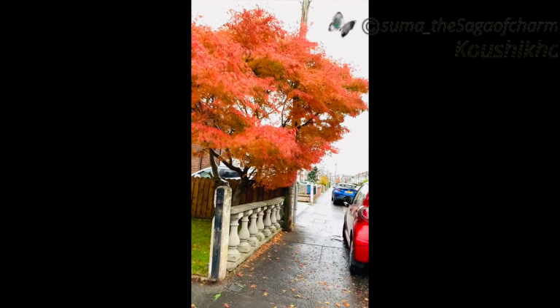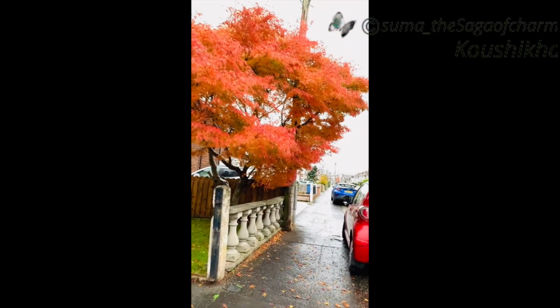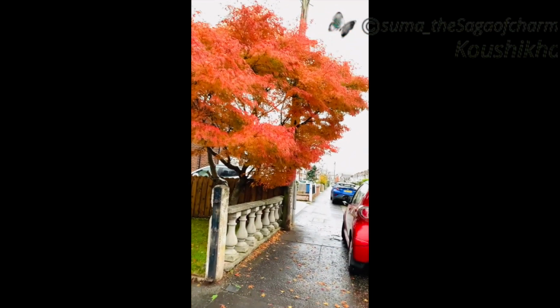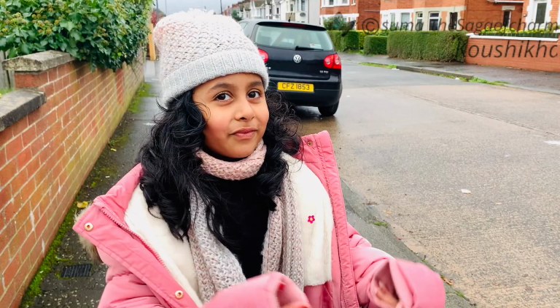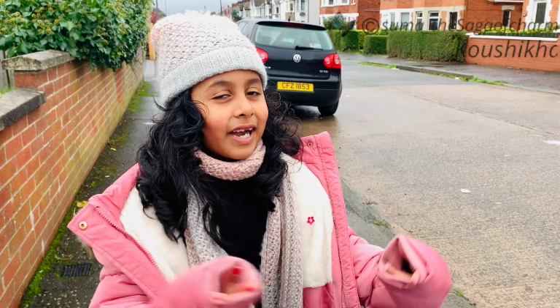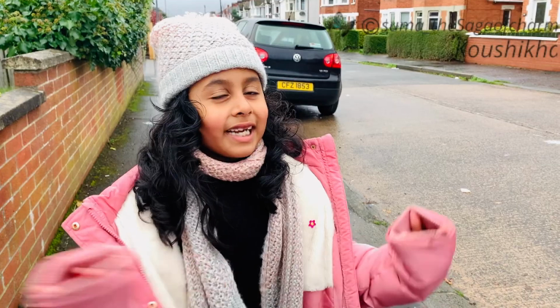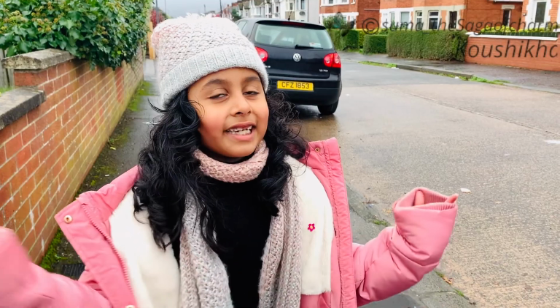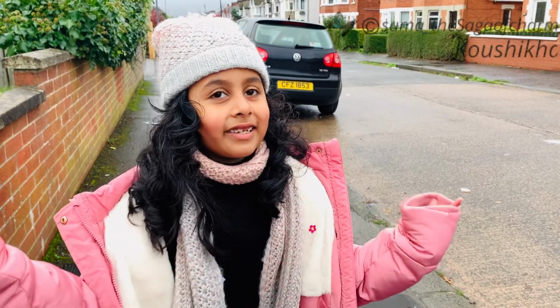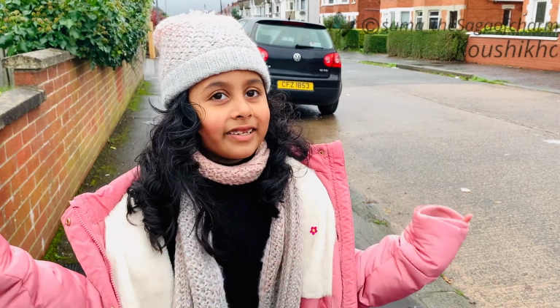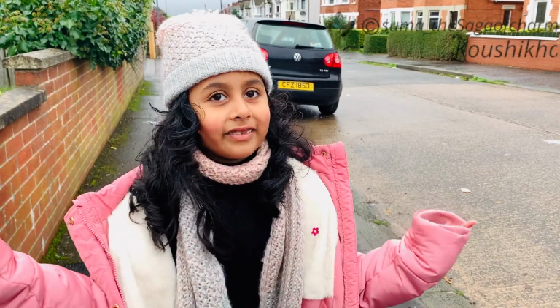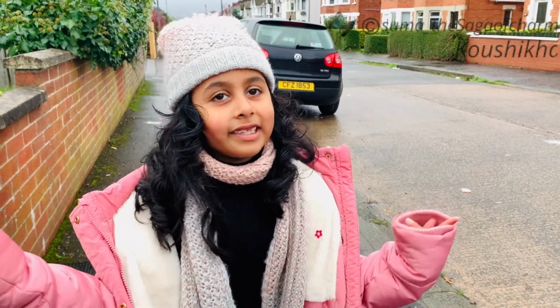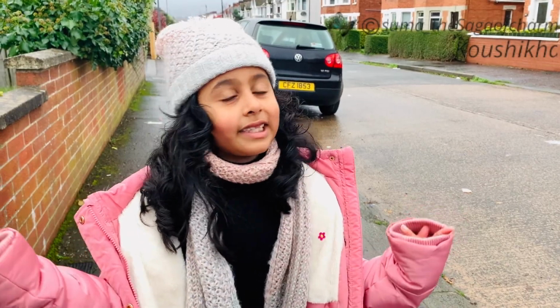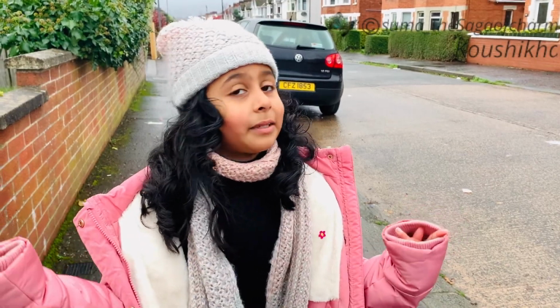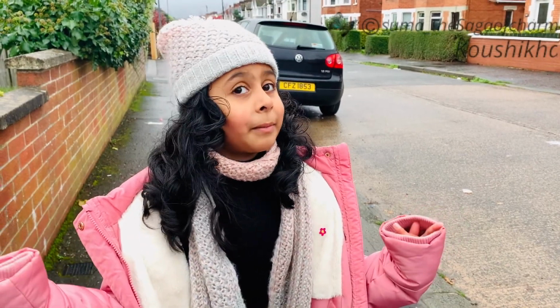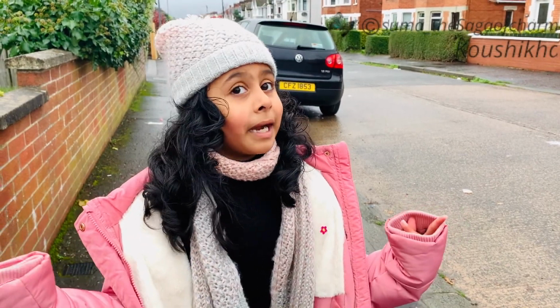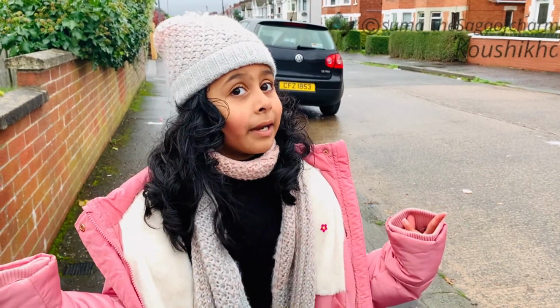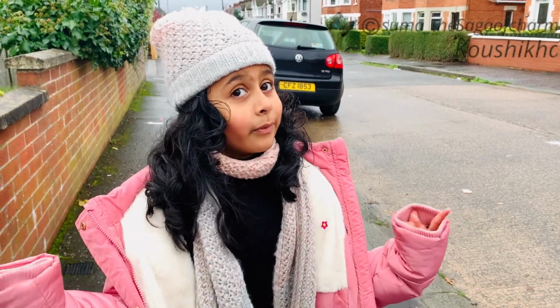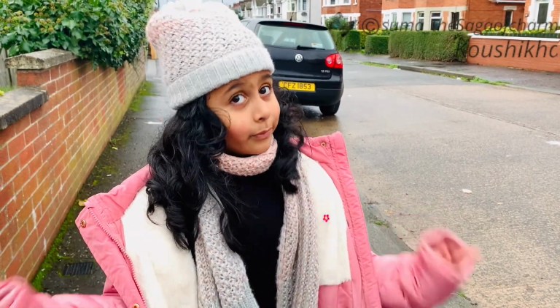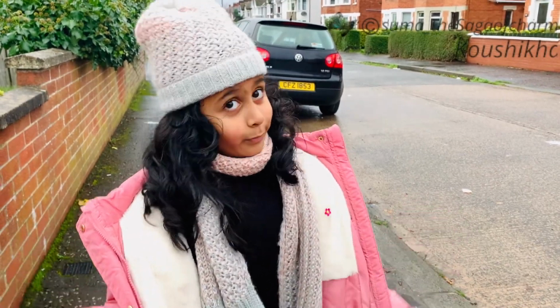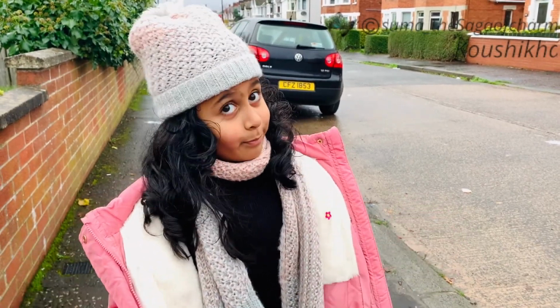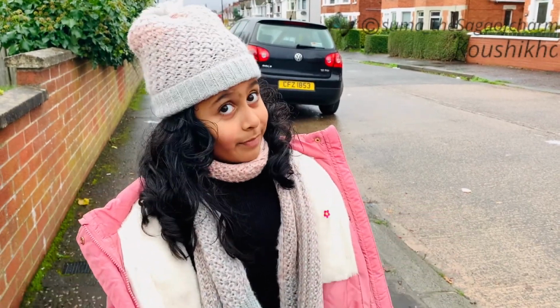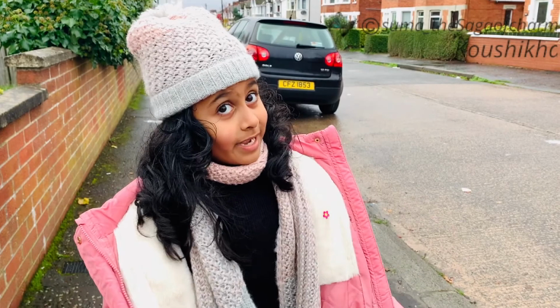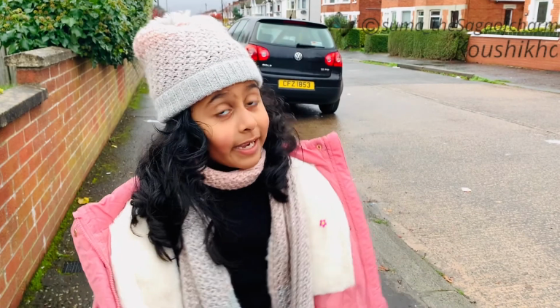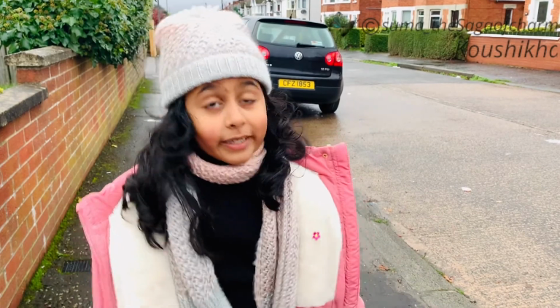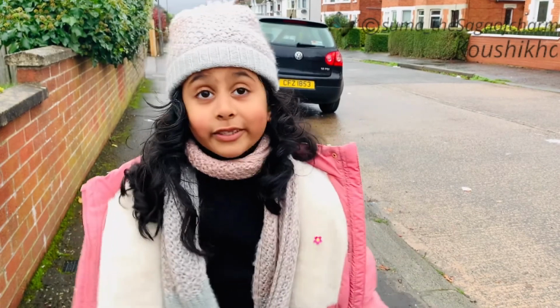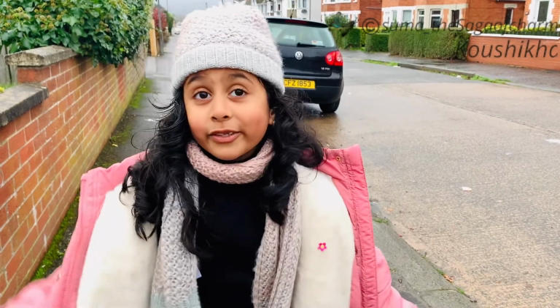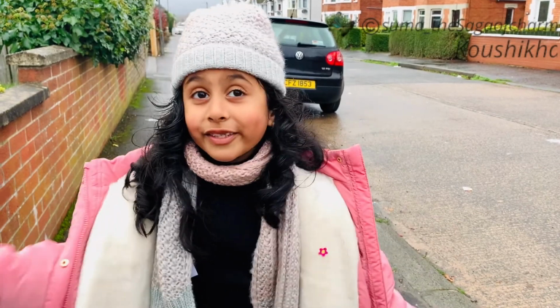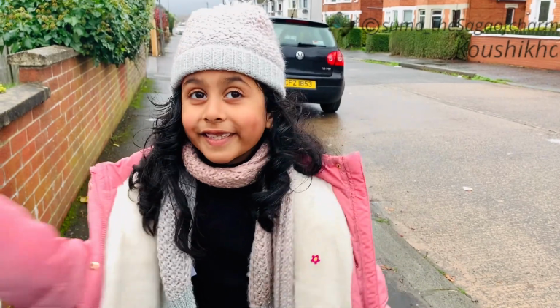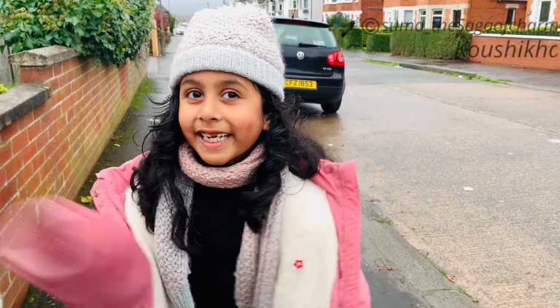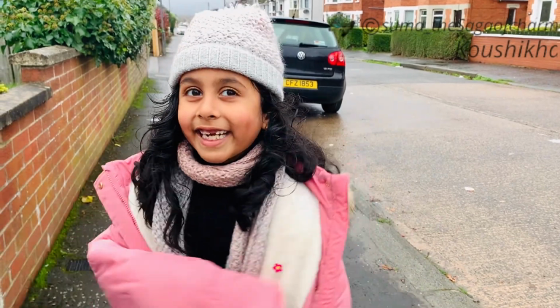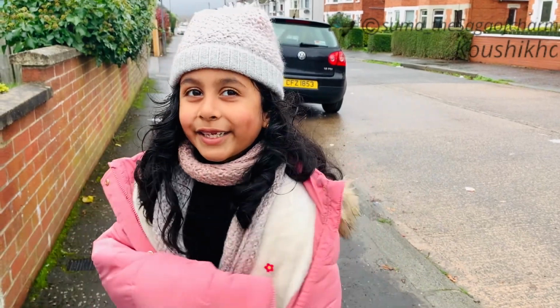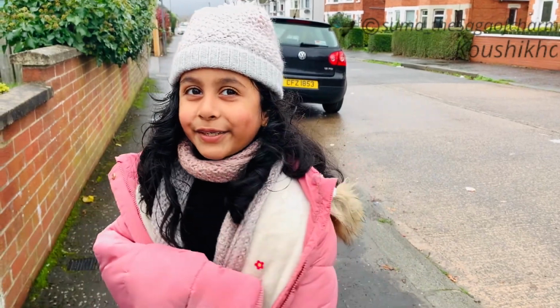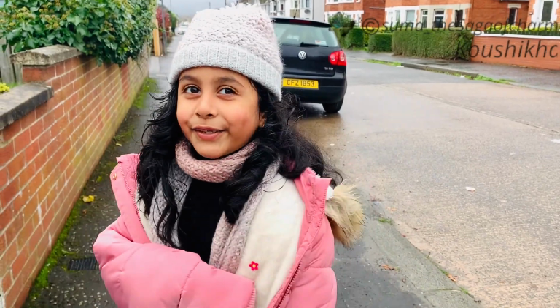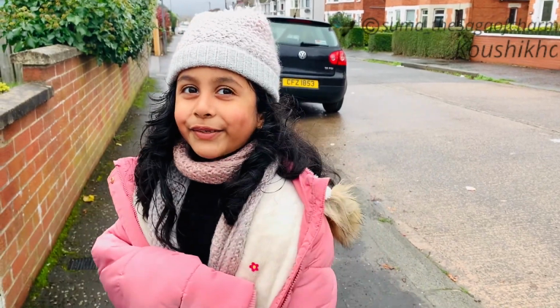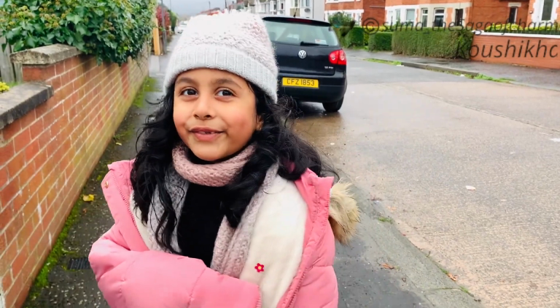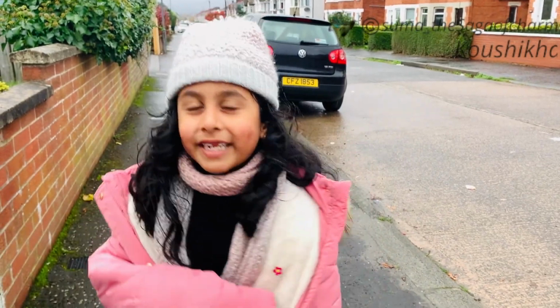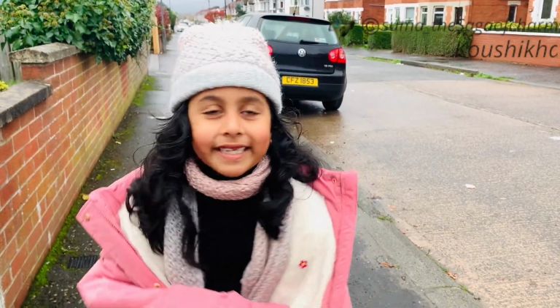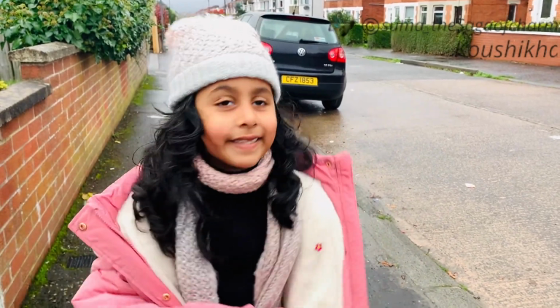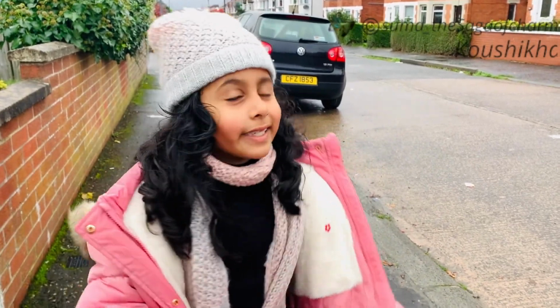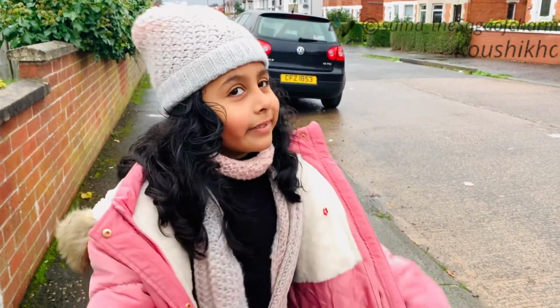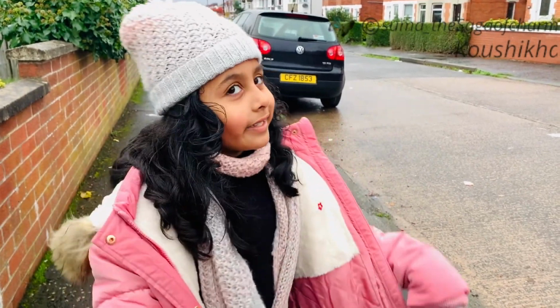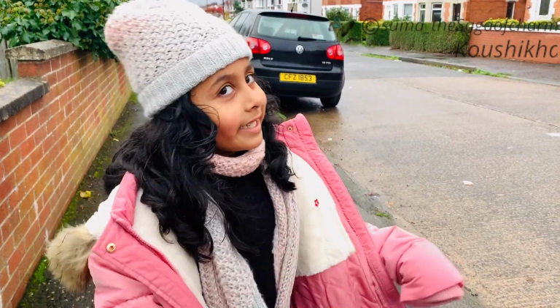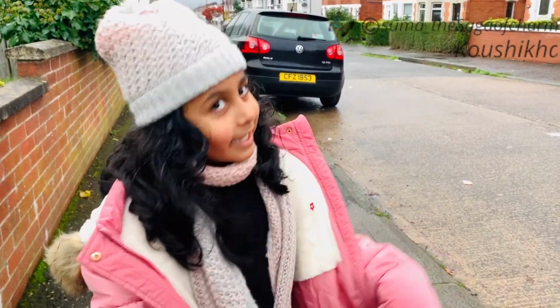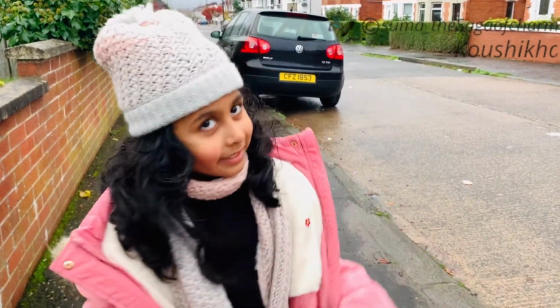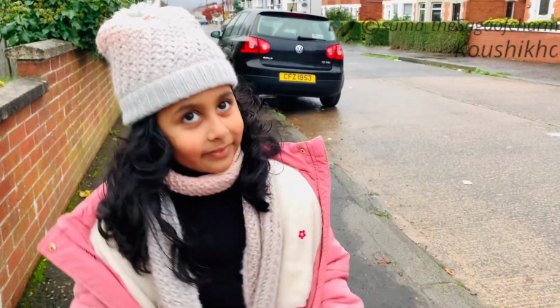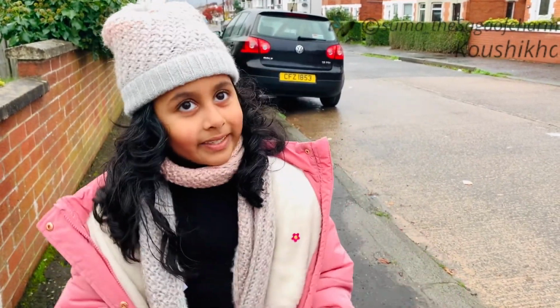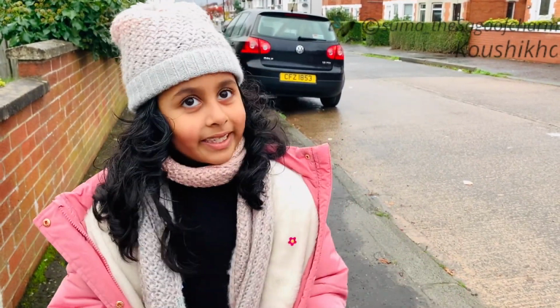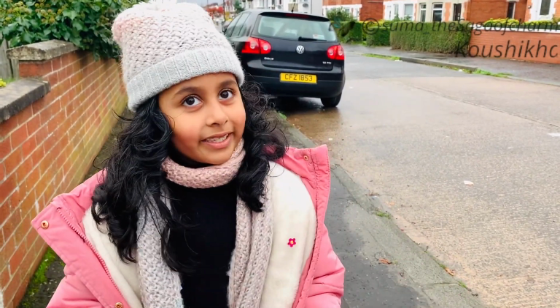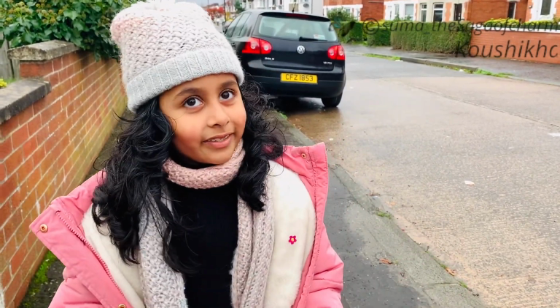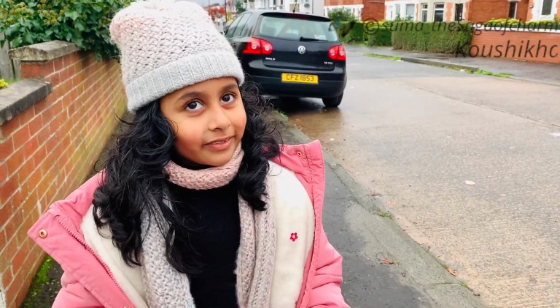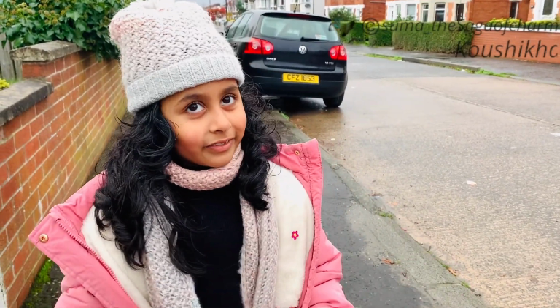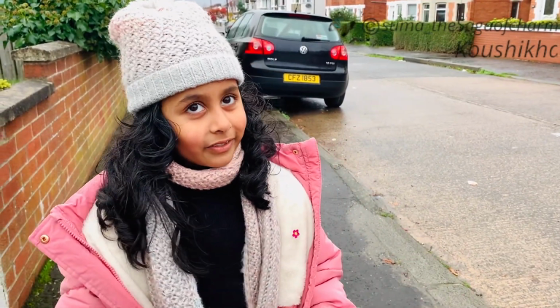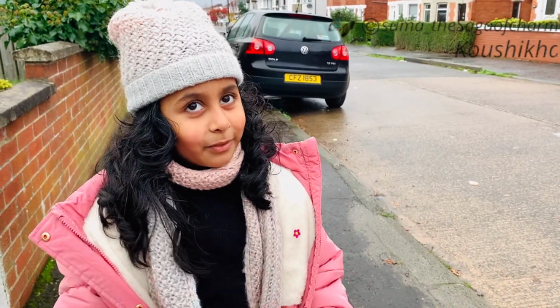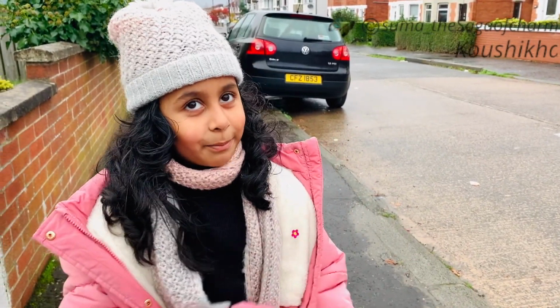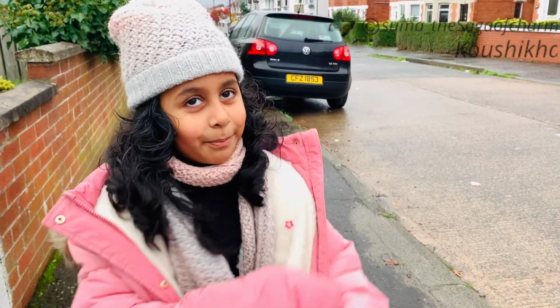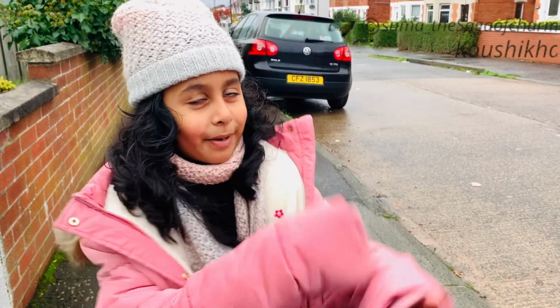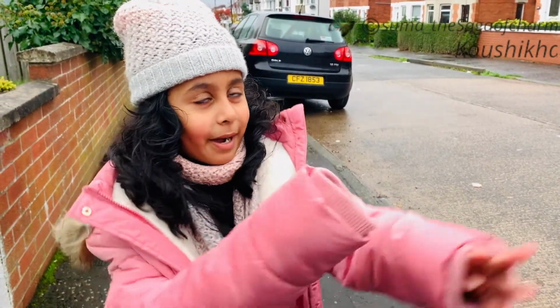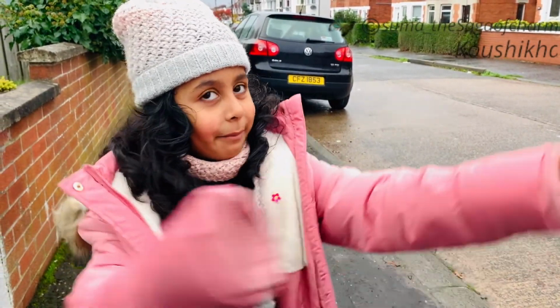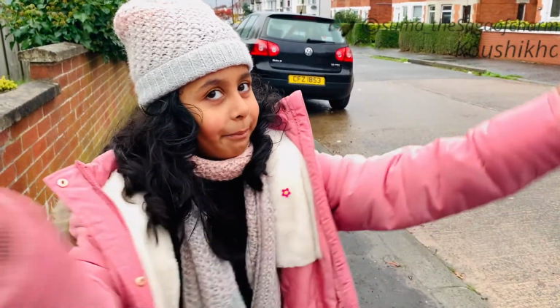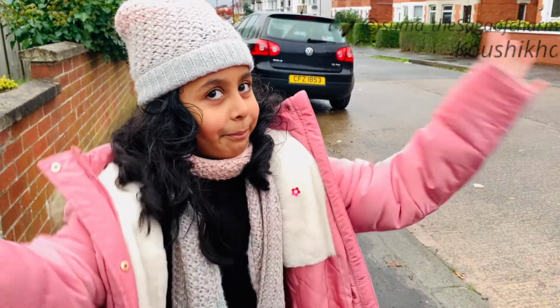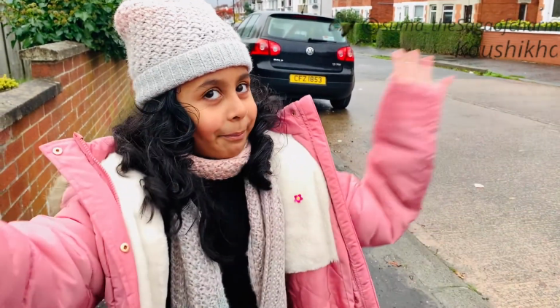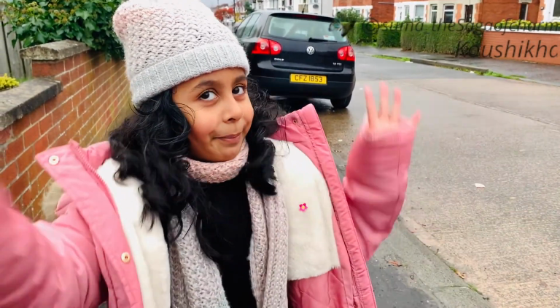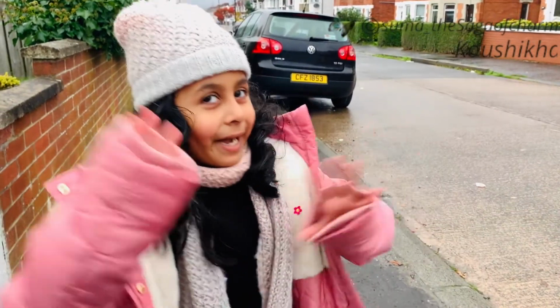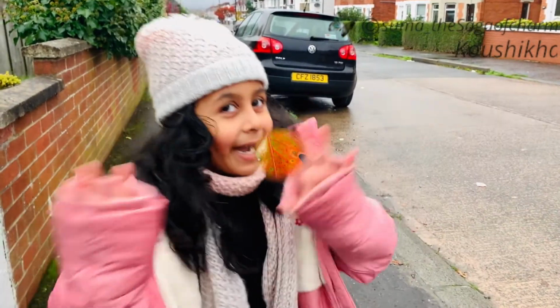Finally reached my home! Stay tuned and see you in the next video. Bye bye bye!